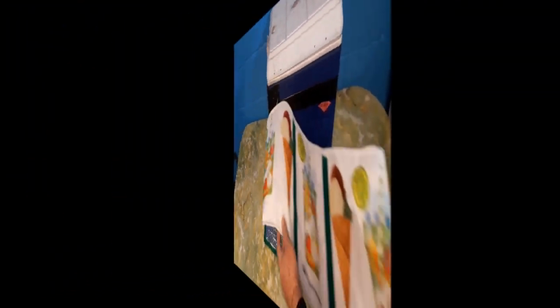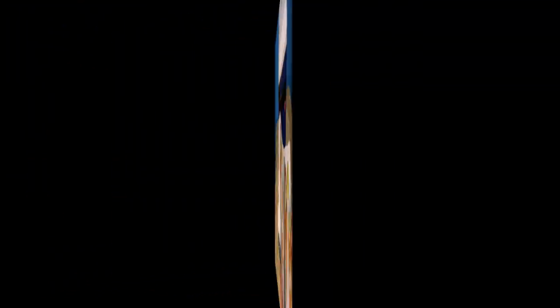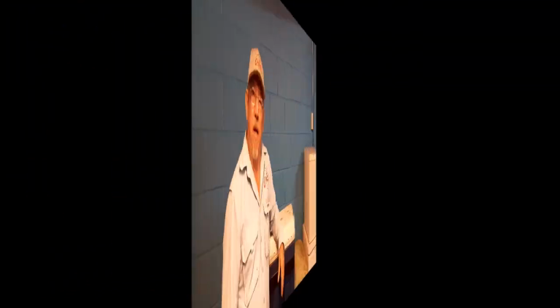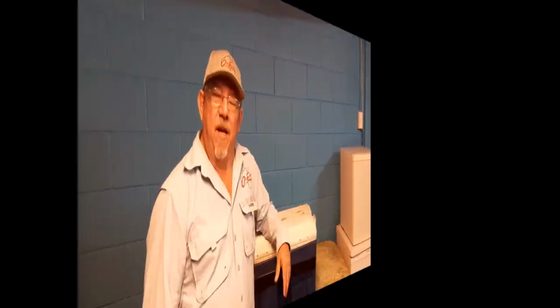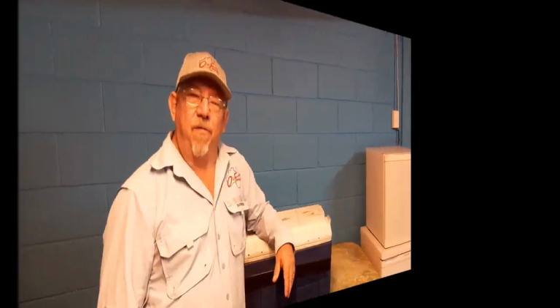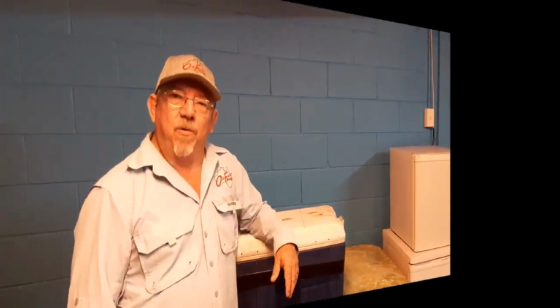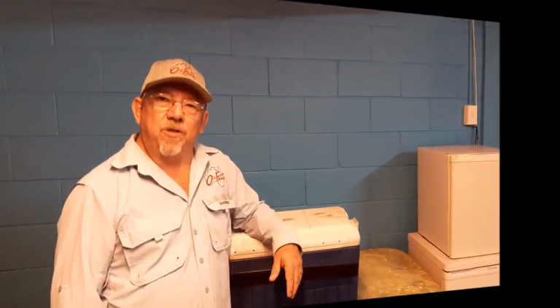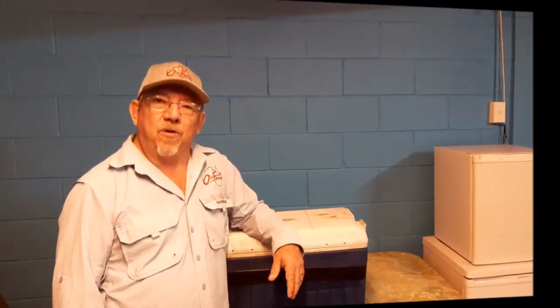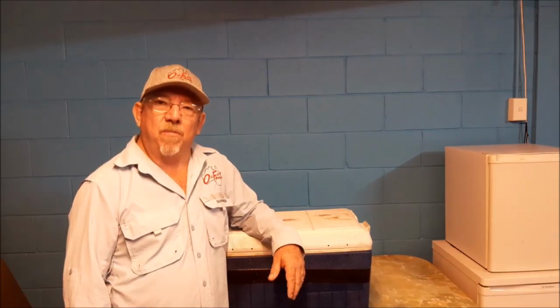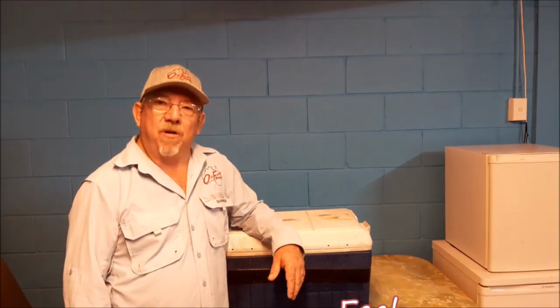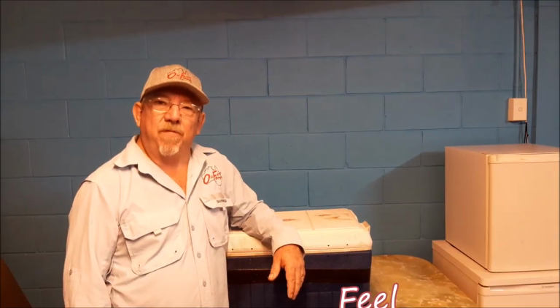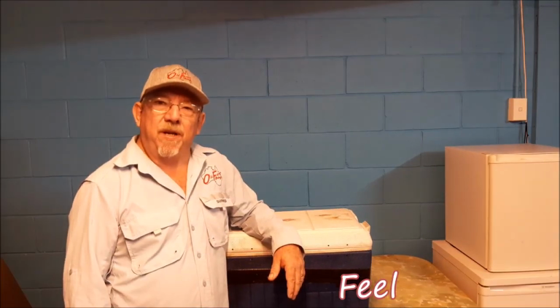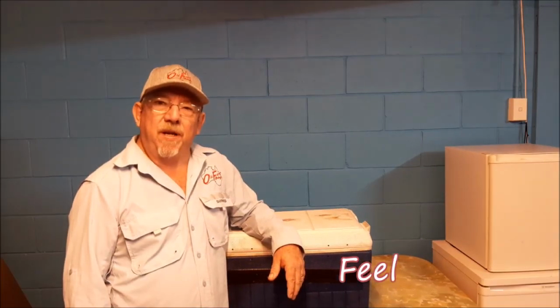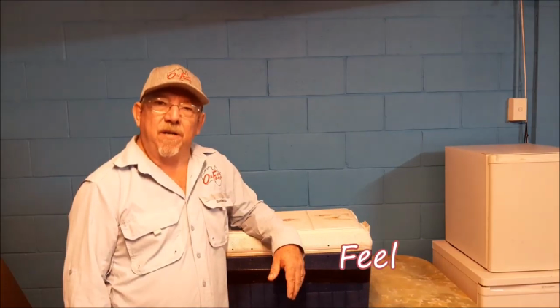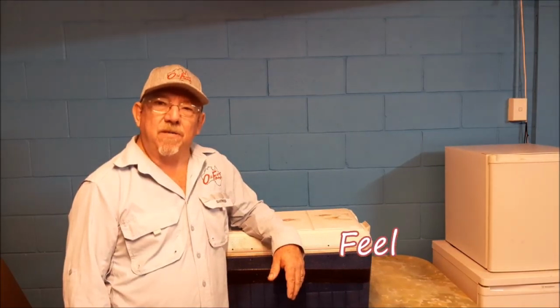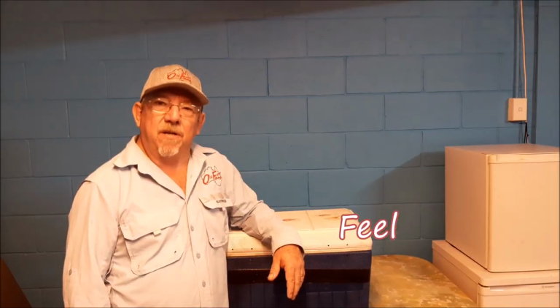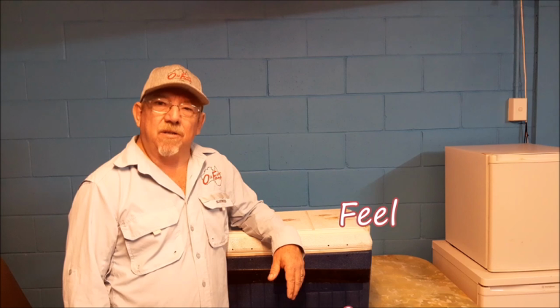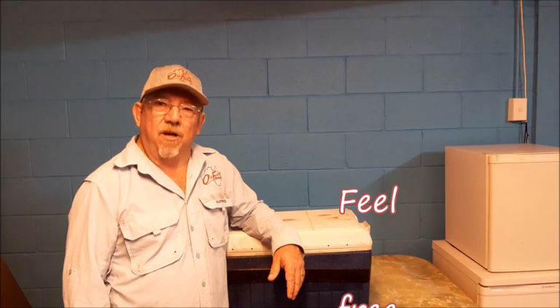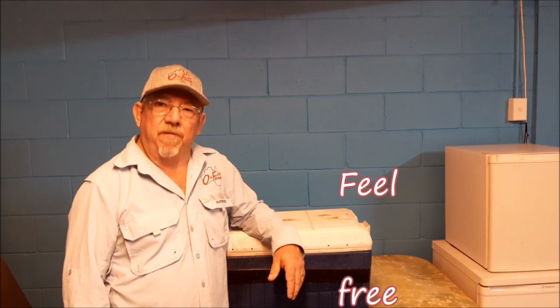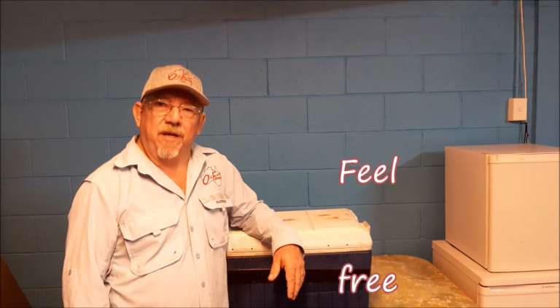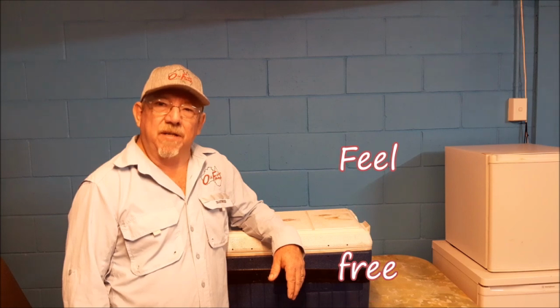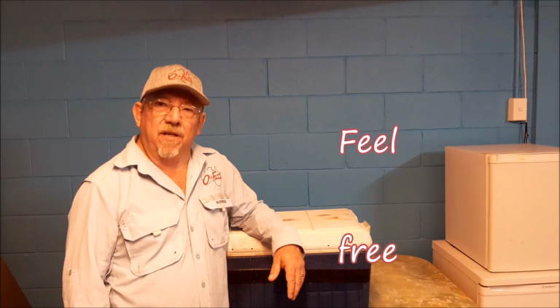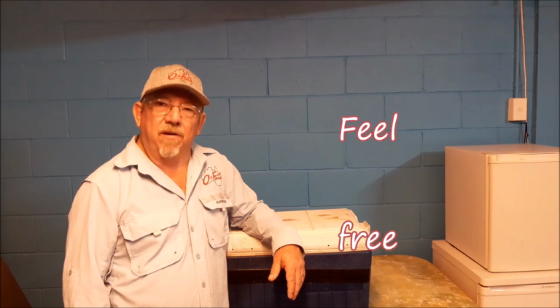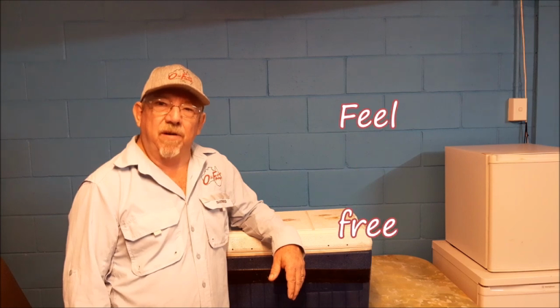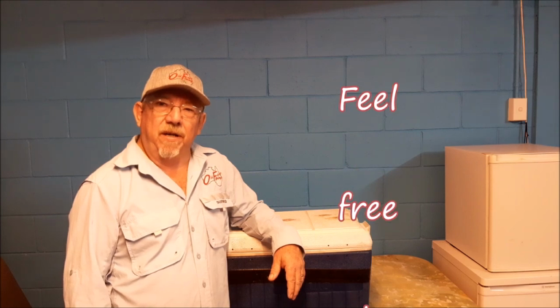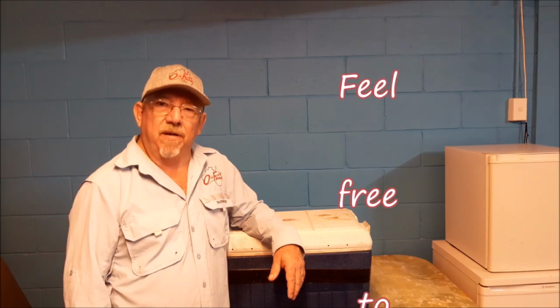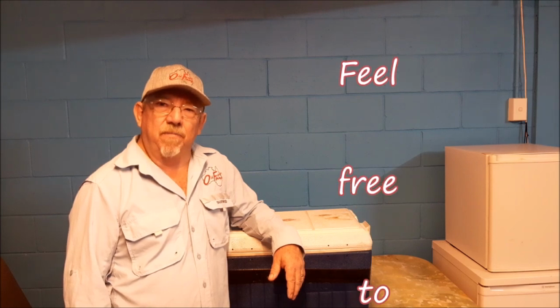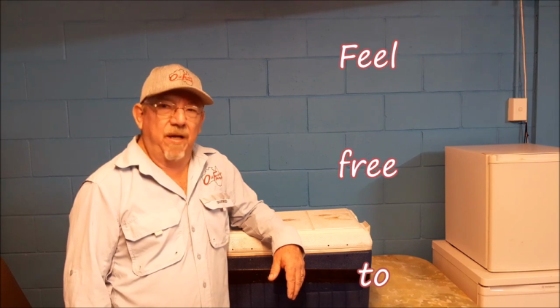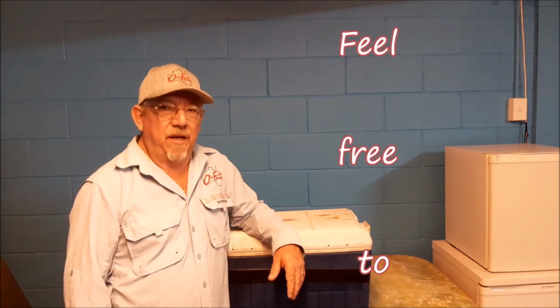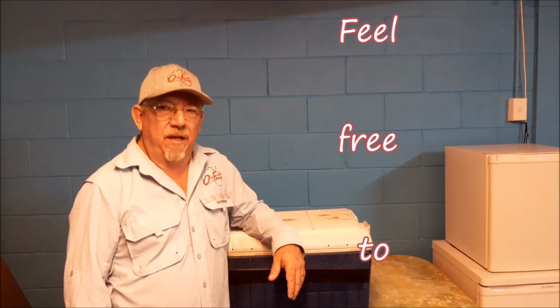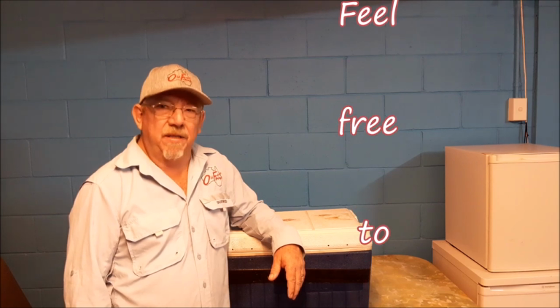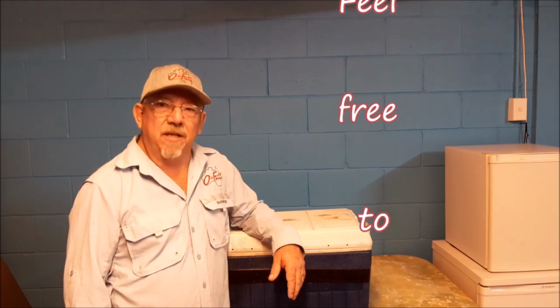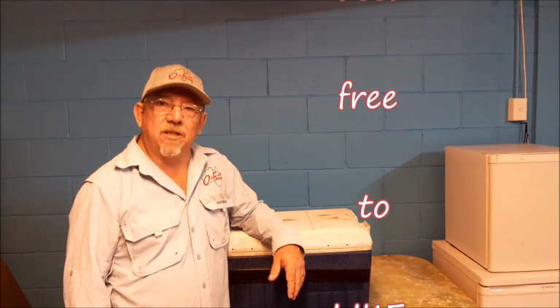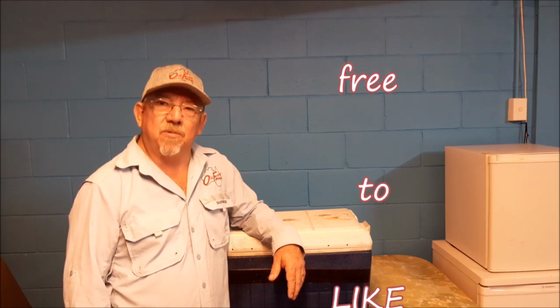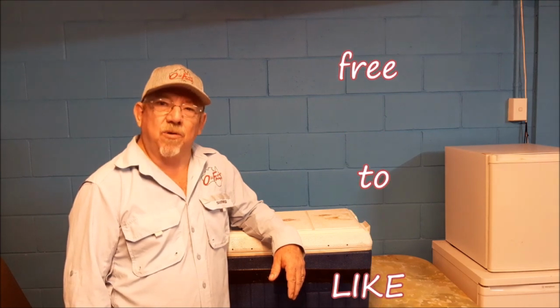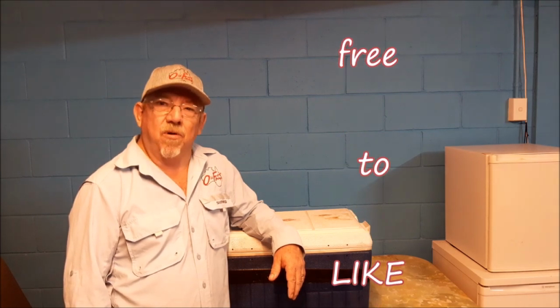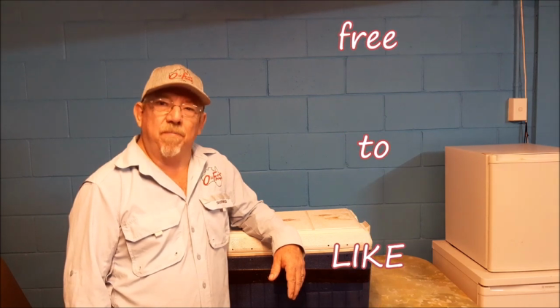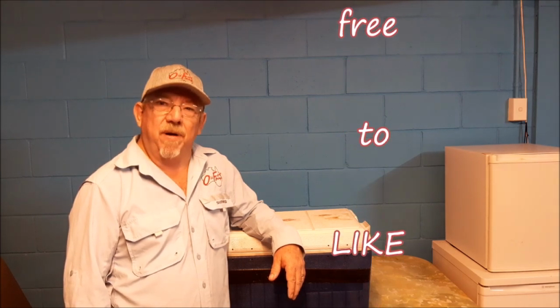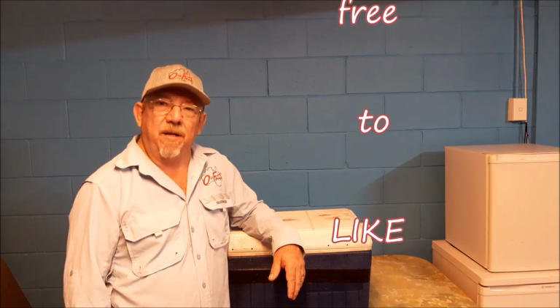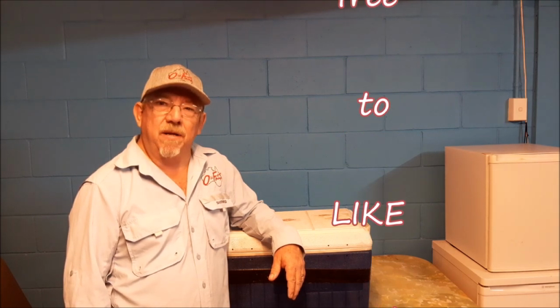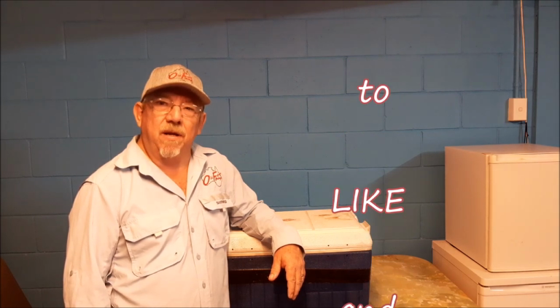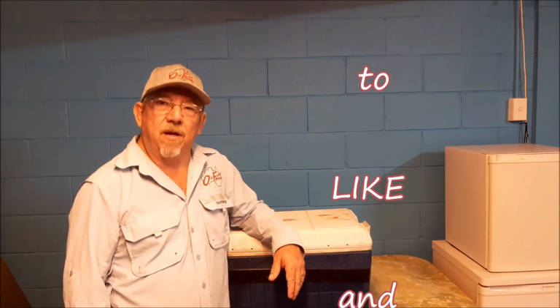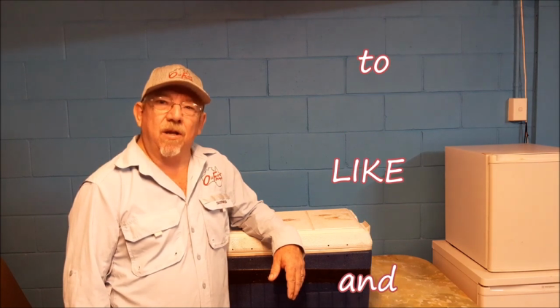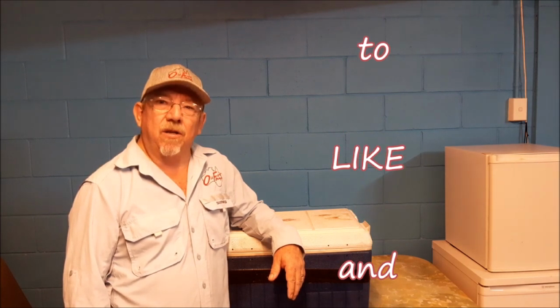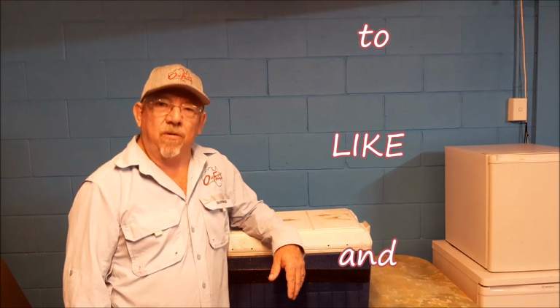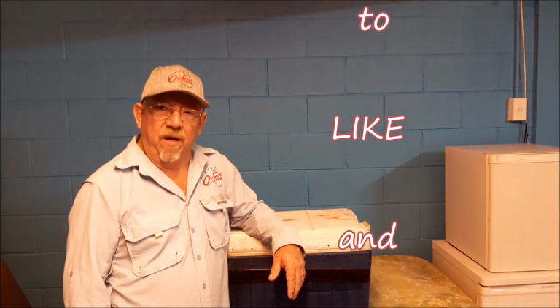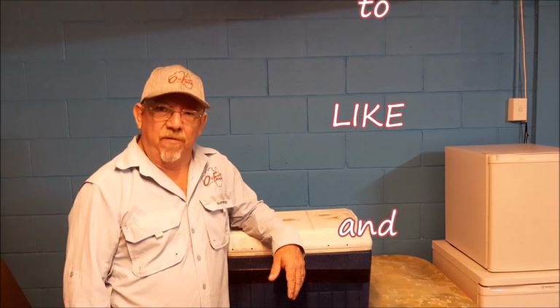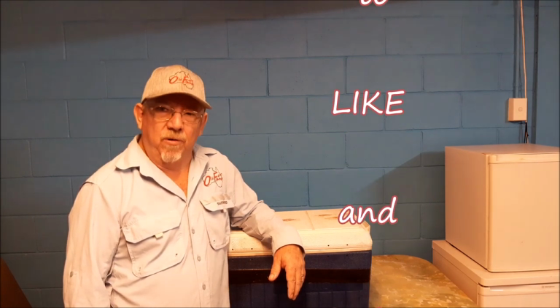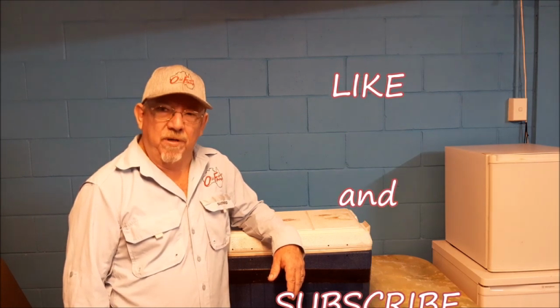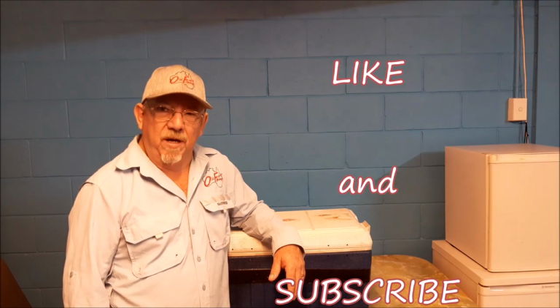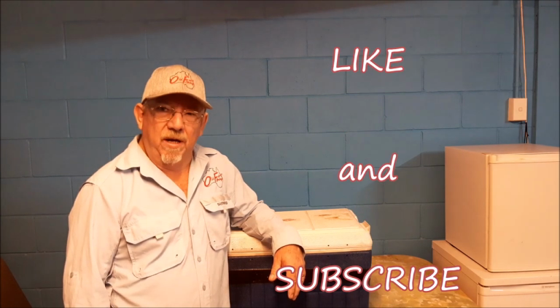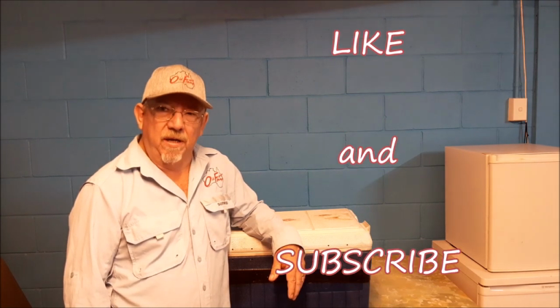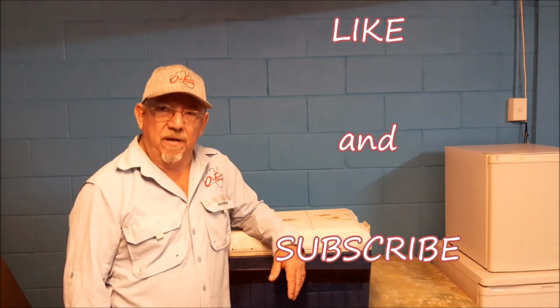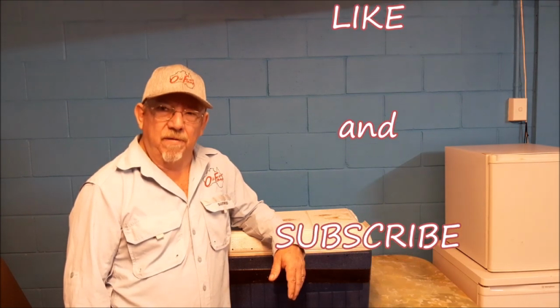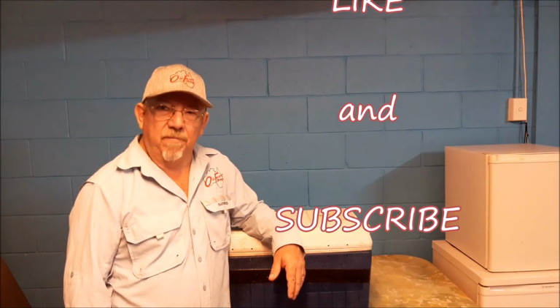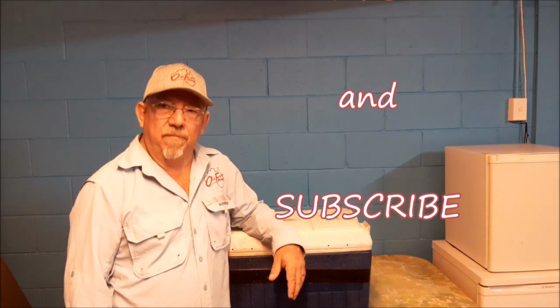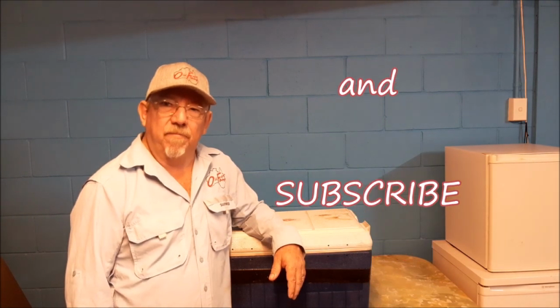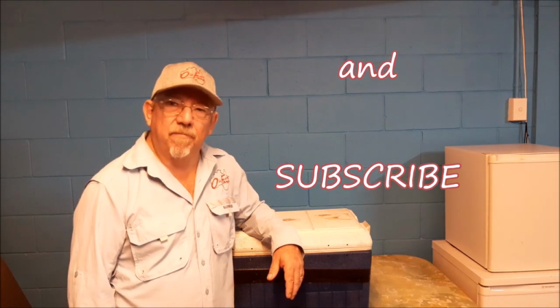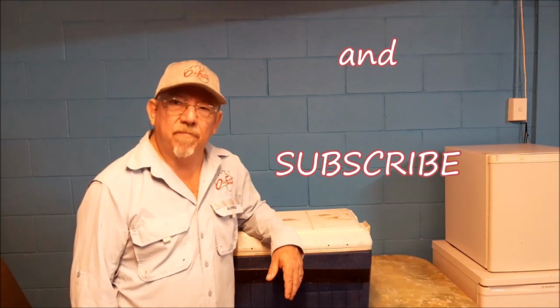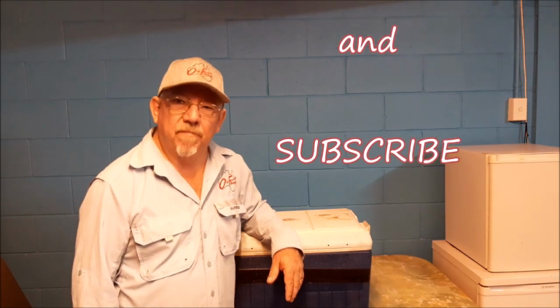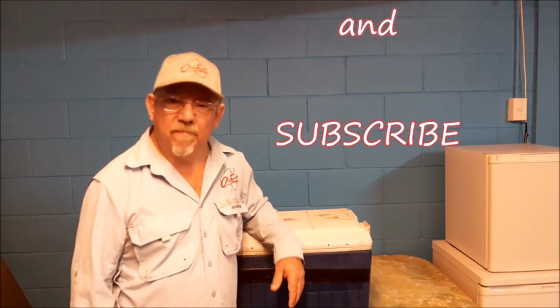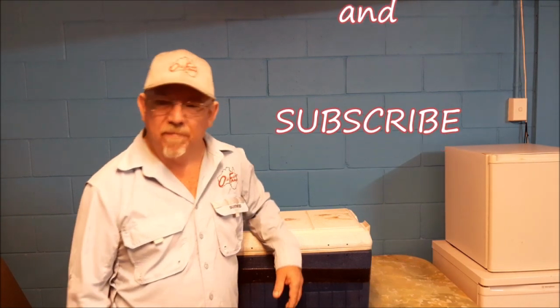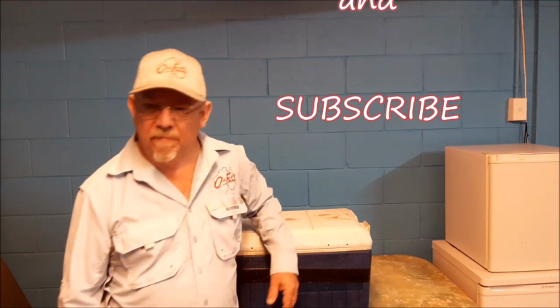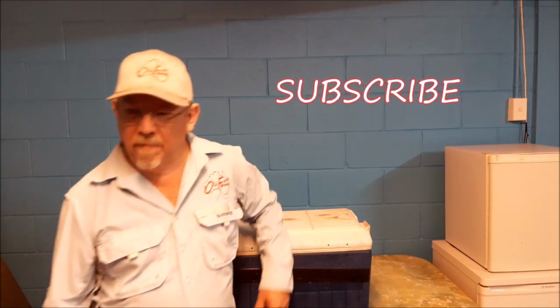If you enjoy my videos, don't forget to like and hit that subscribe button. You have a good day. Thank you.